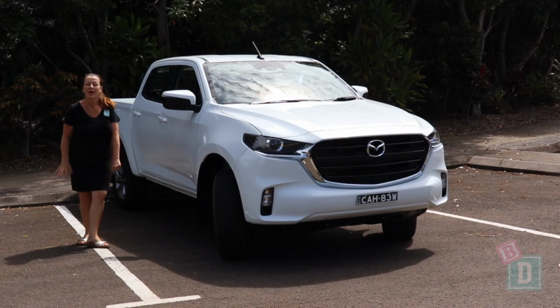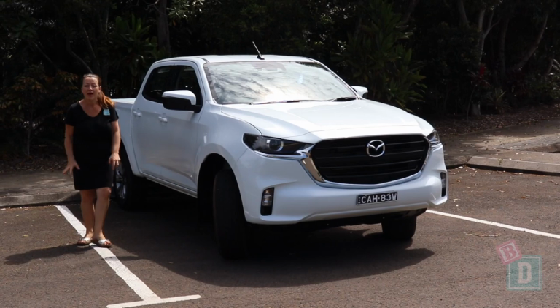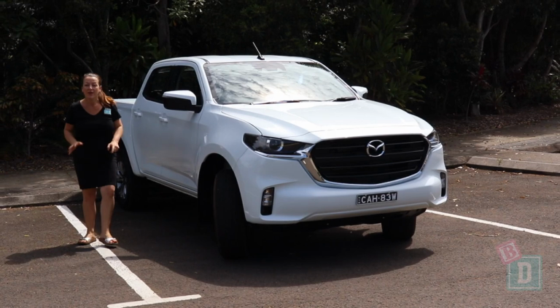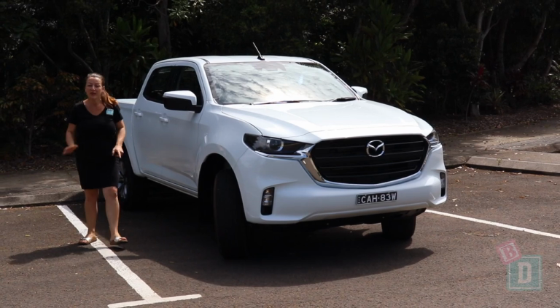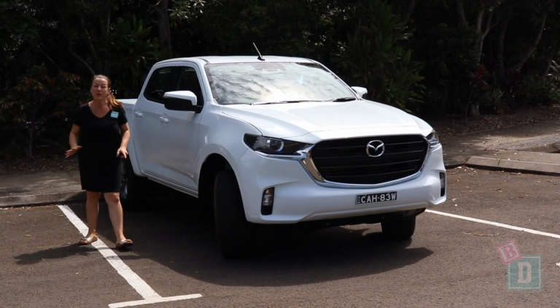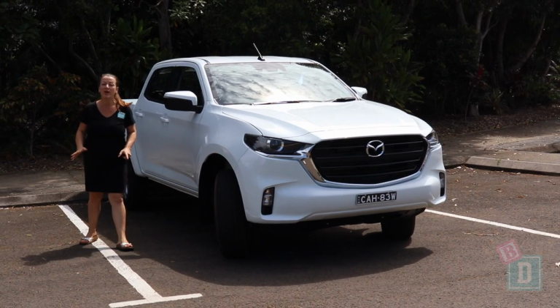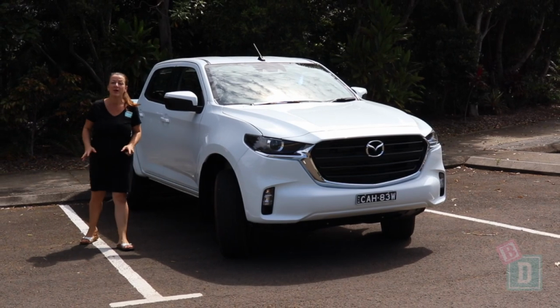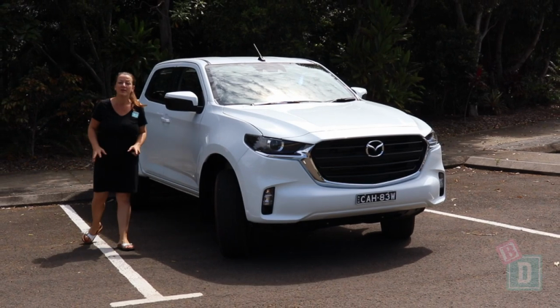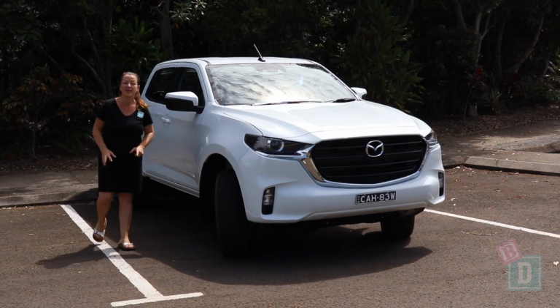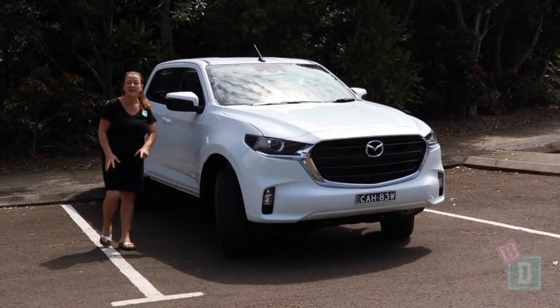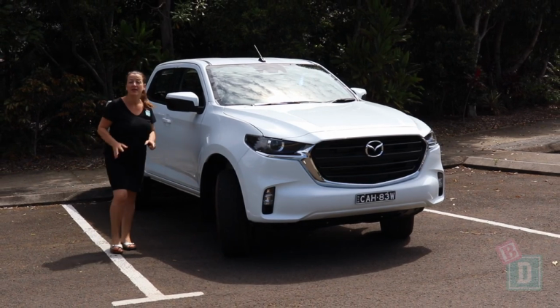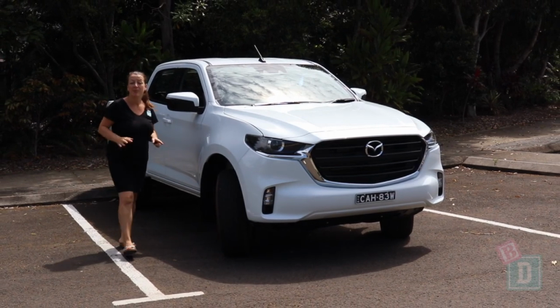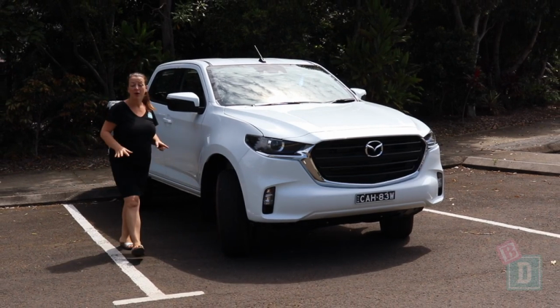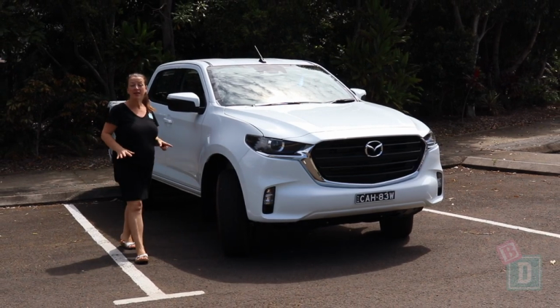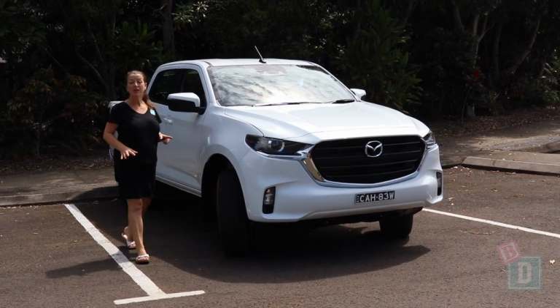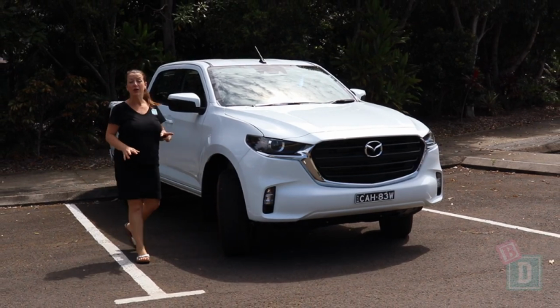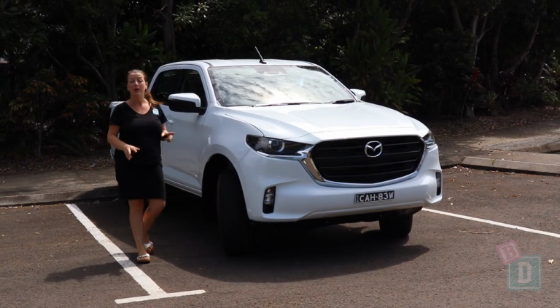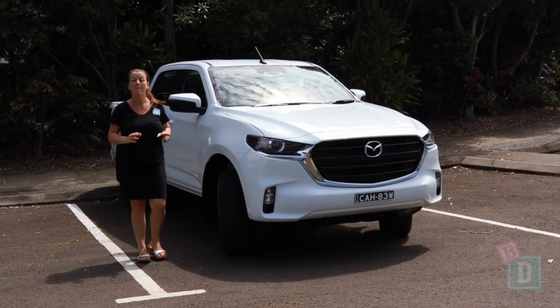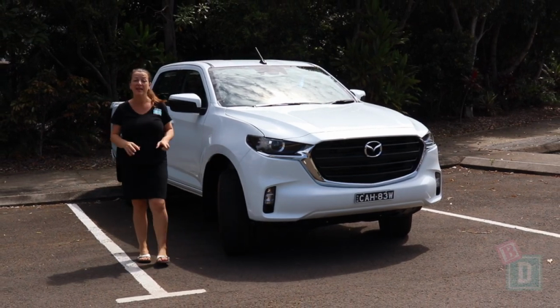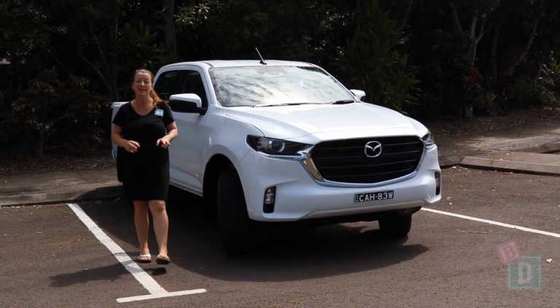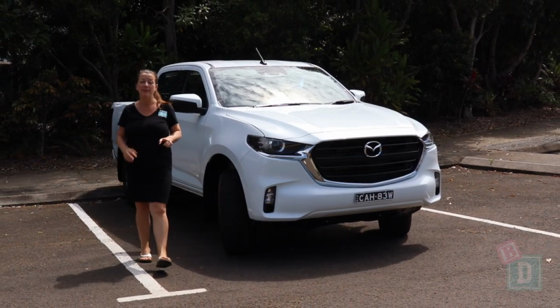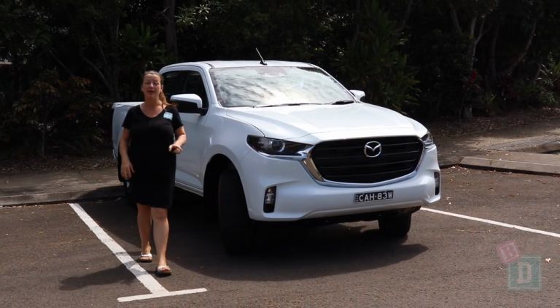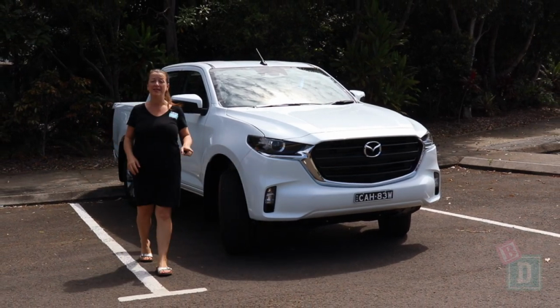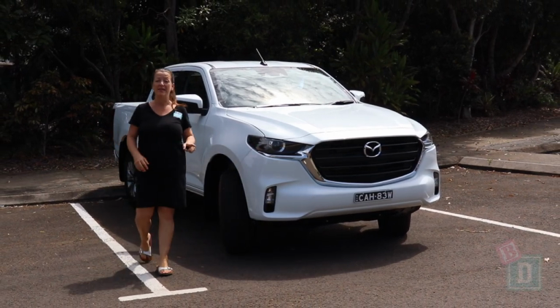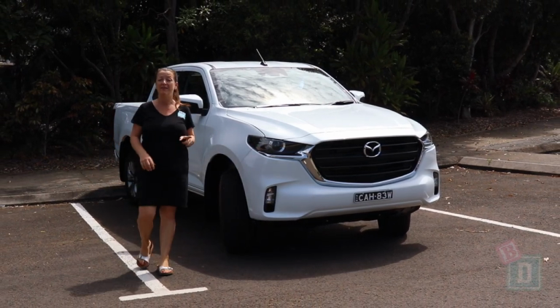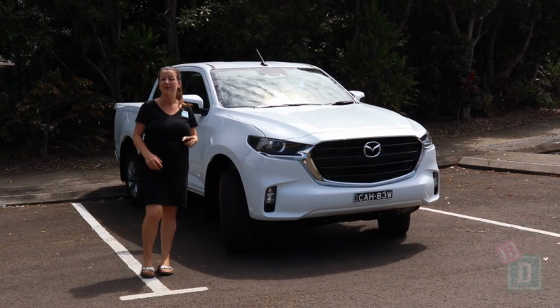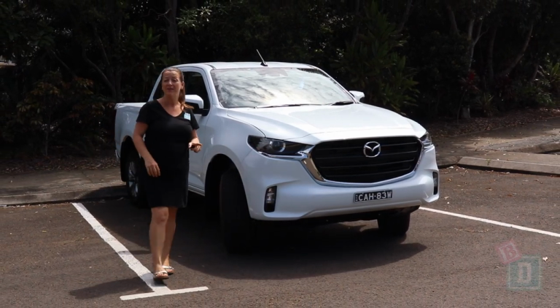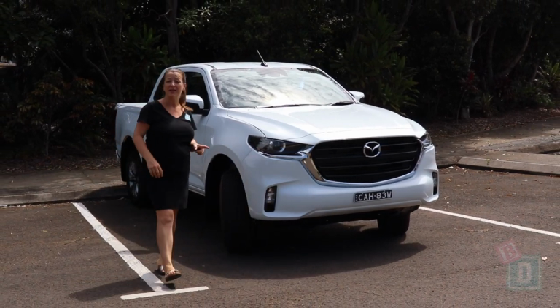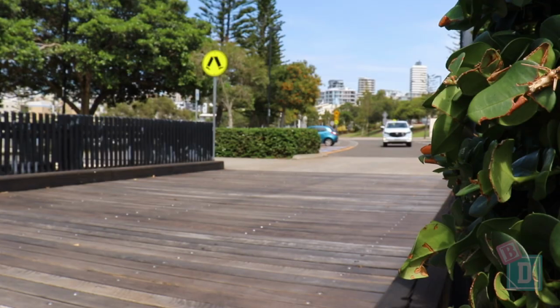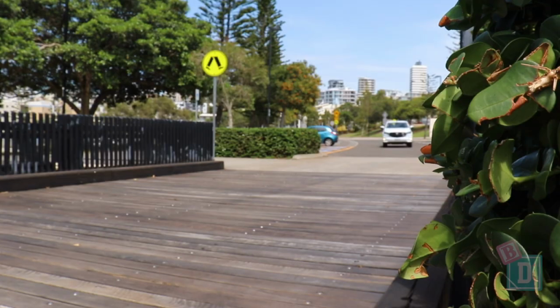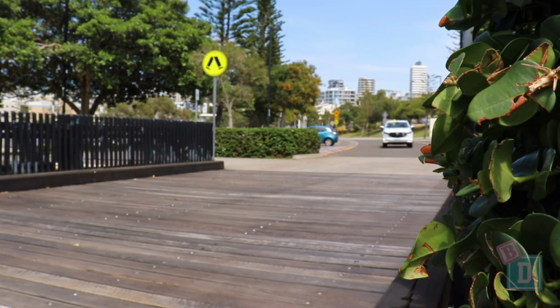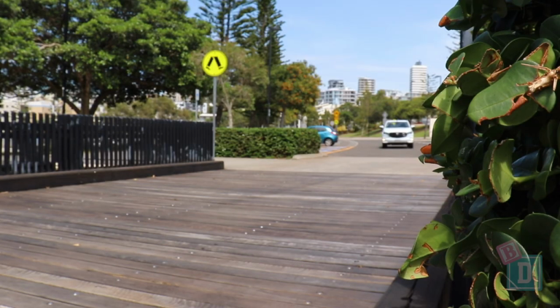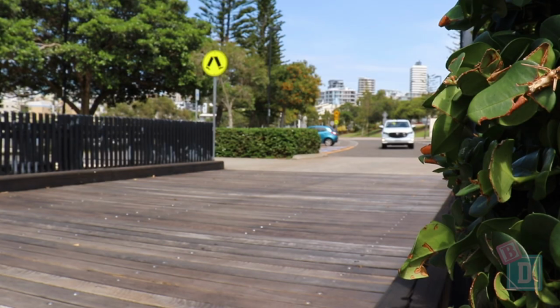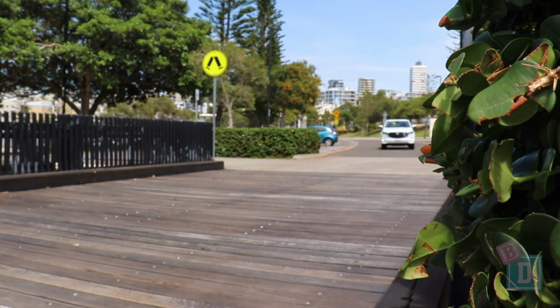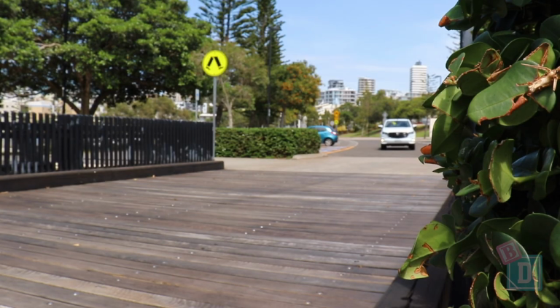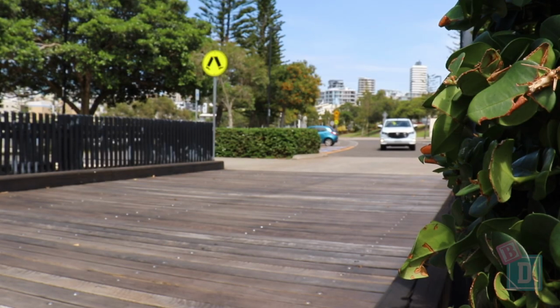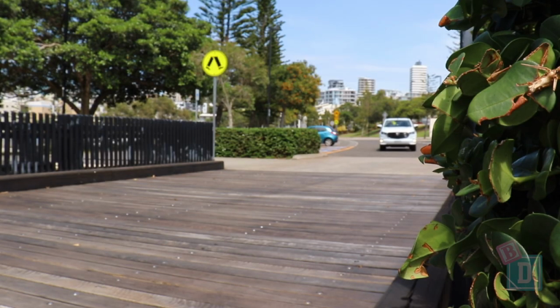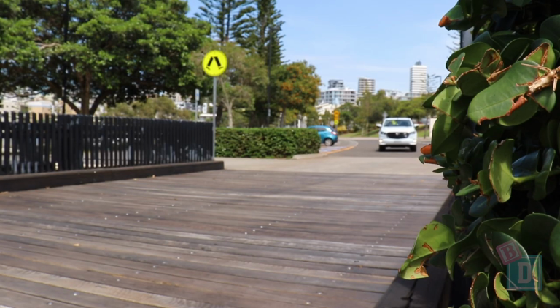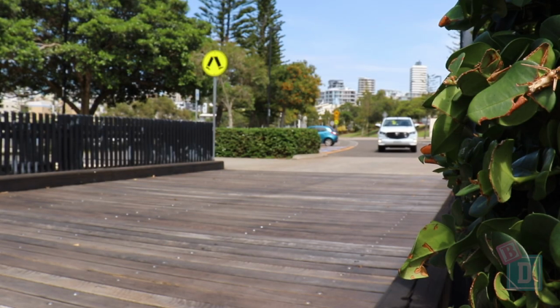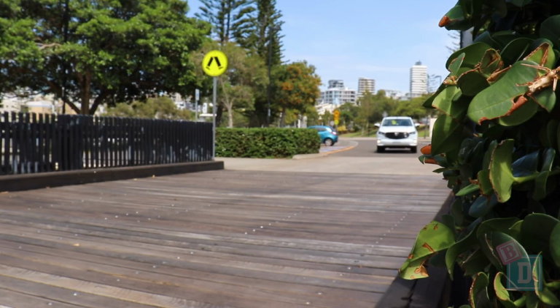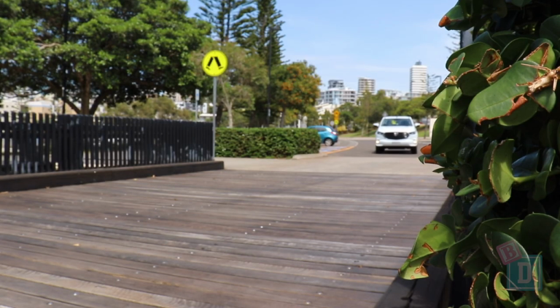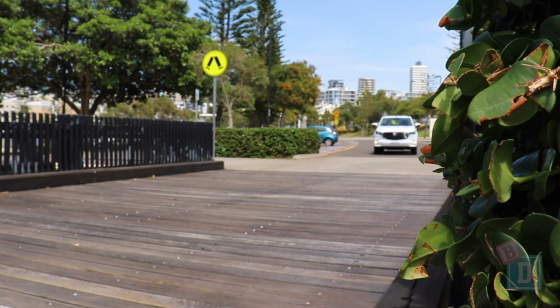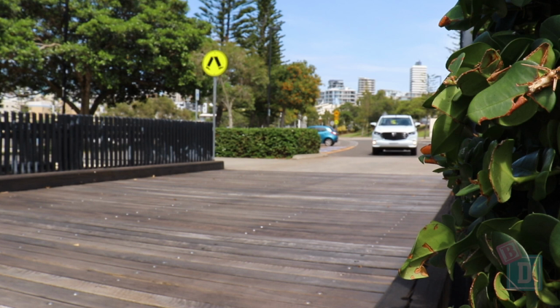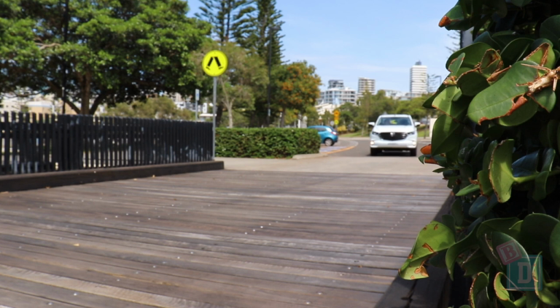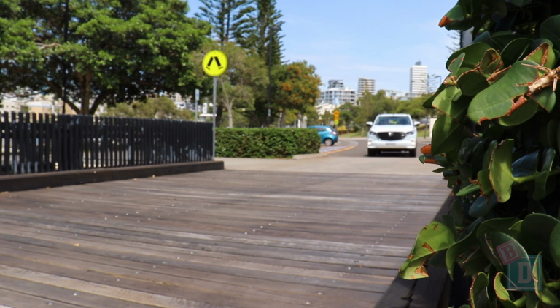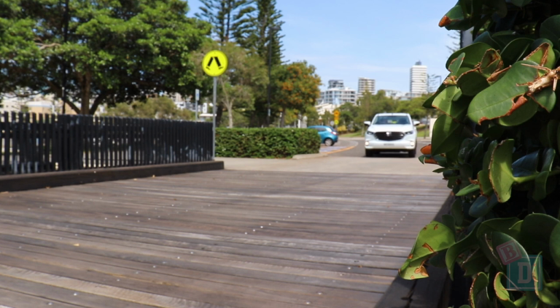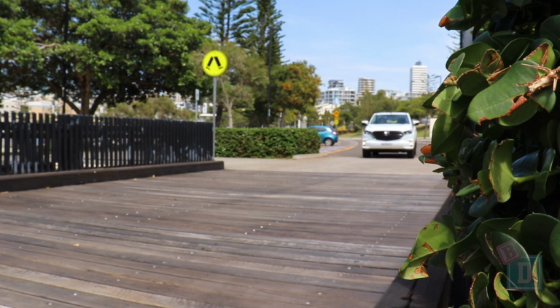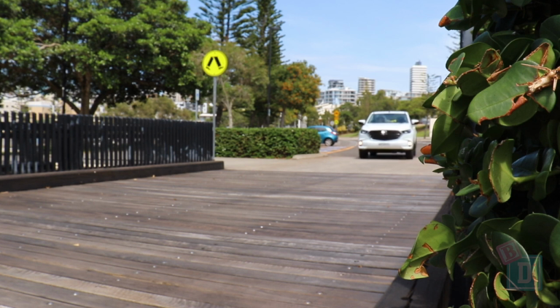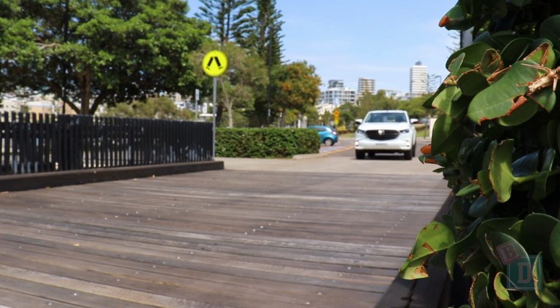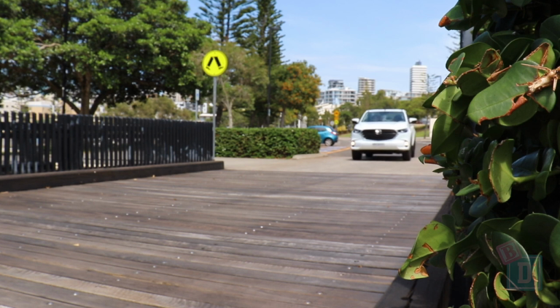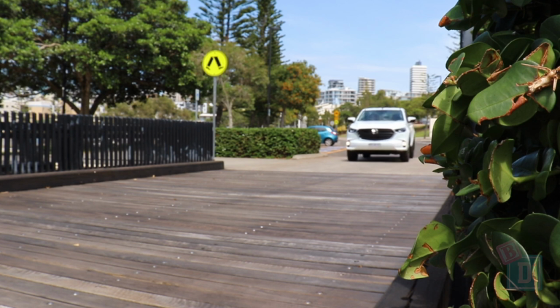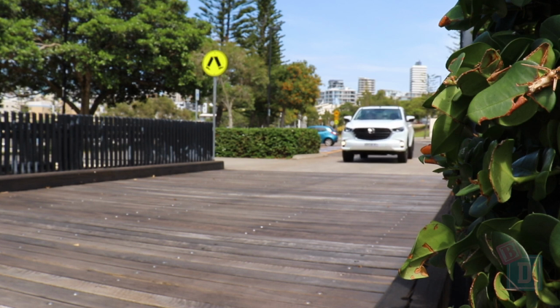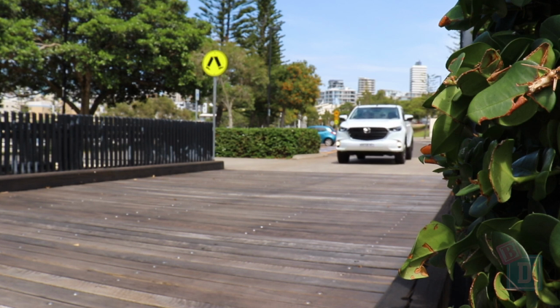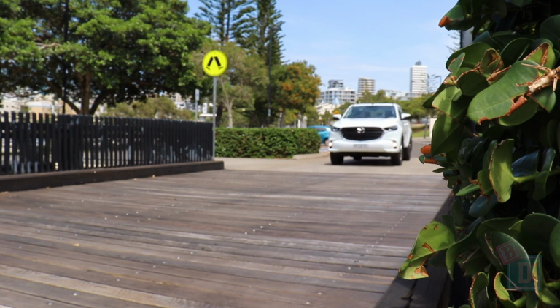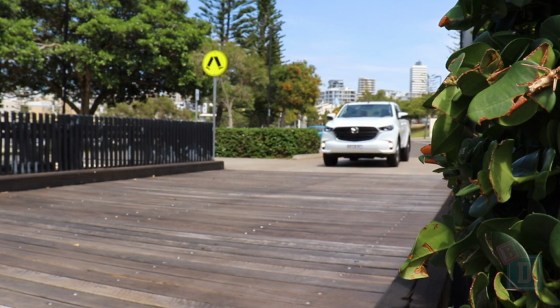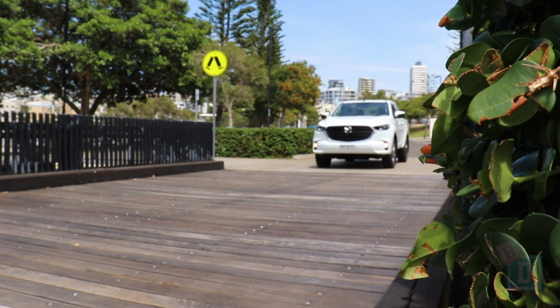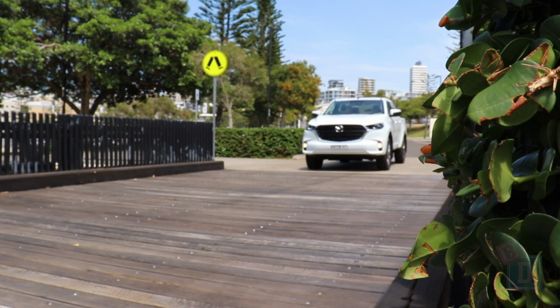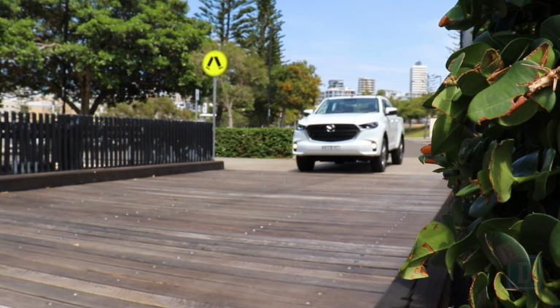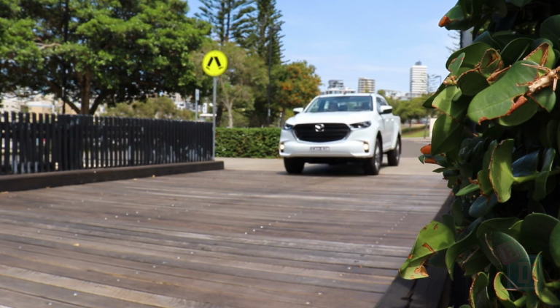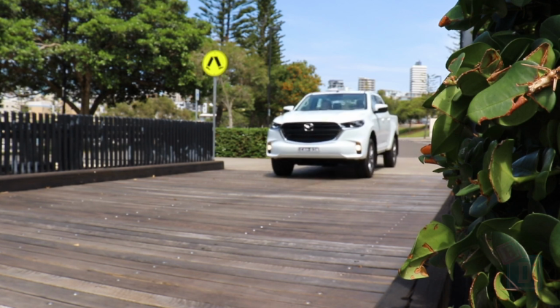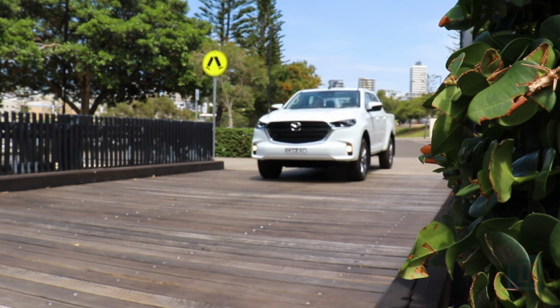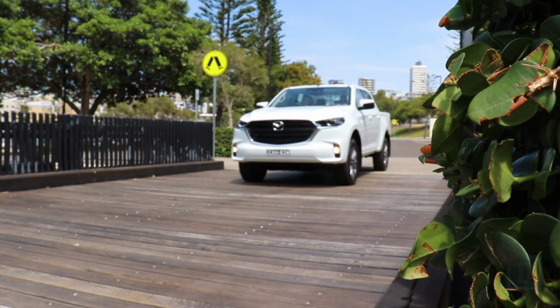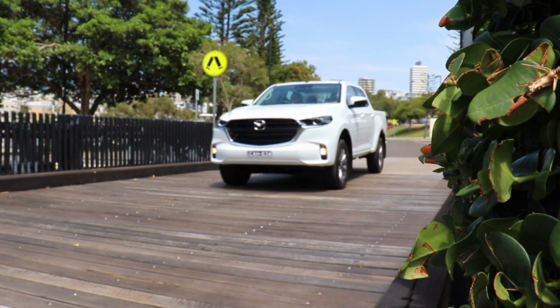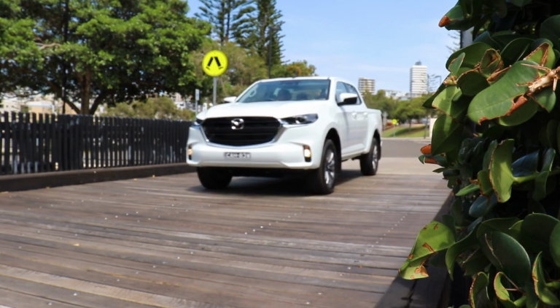This week I'm testing the brand new Mazda BT-50. This is the XT base model and let's find out how good it is as a baby drive.